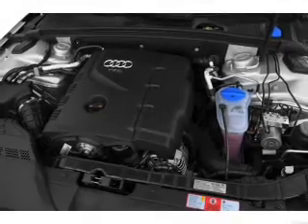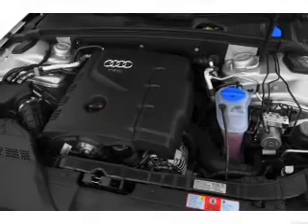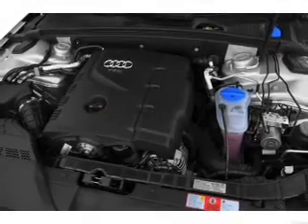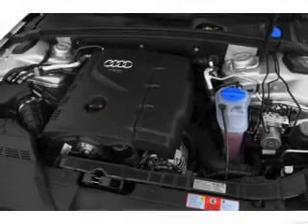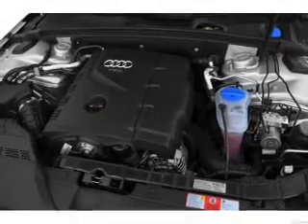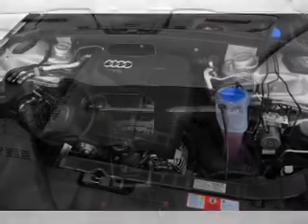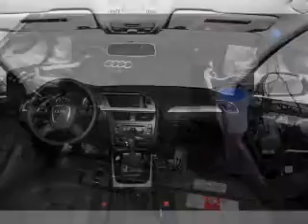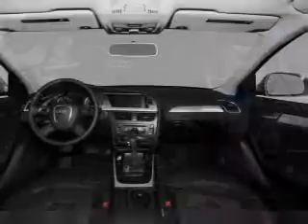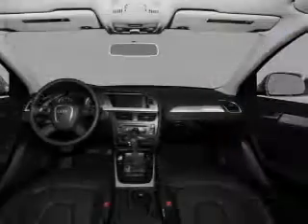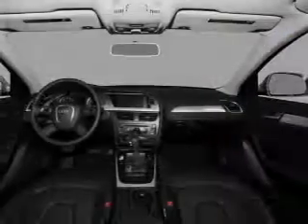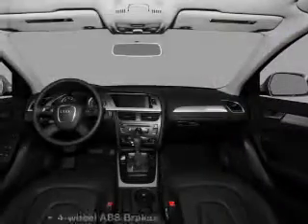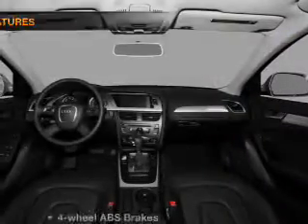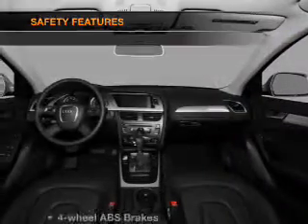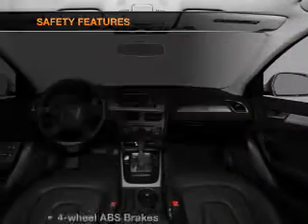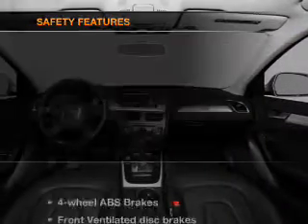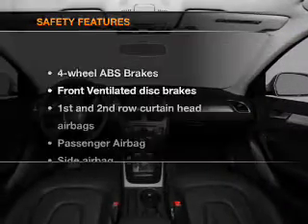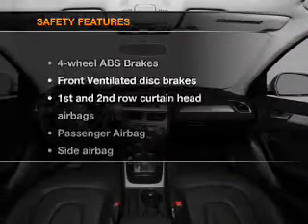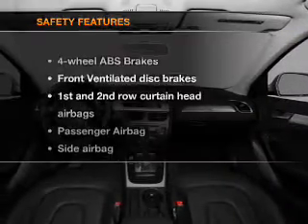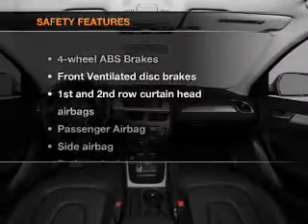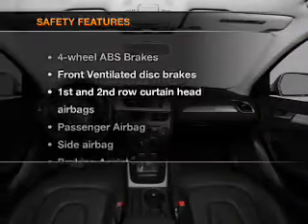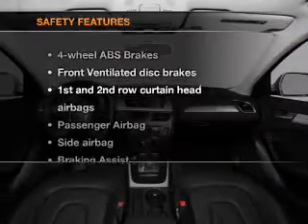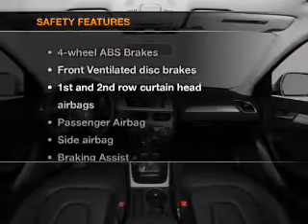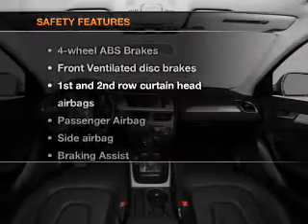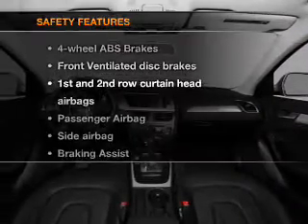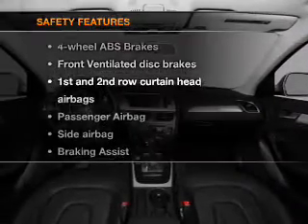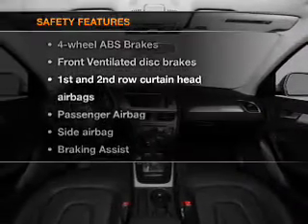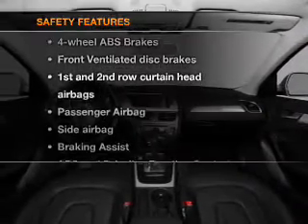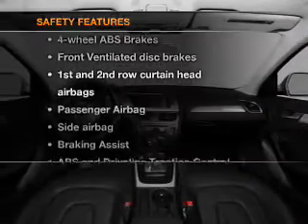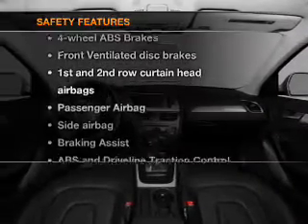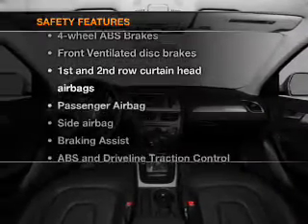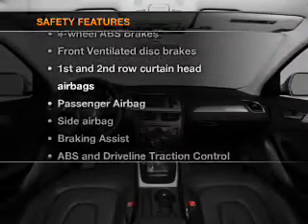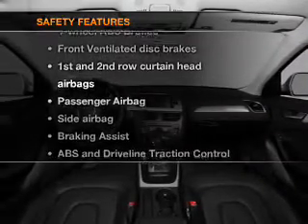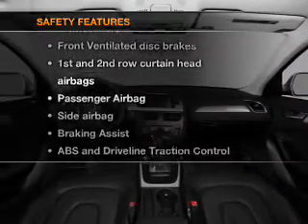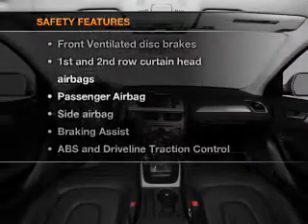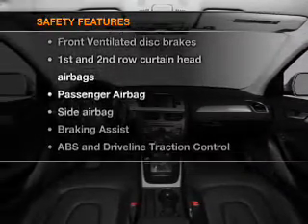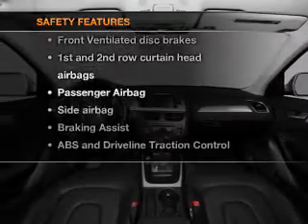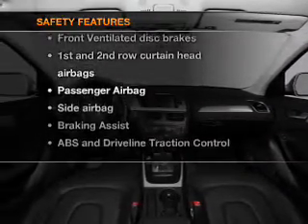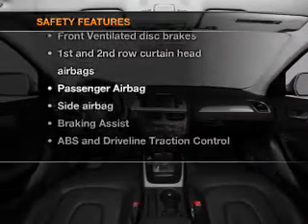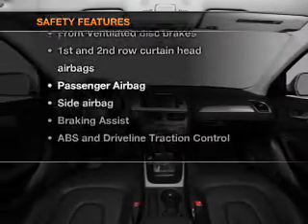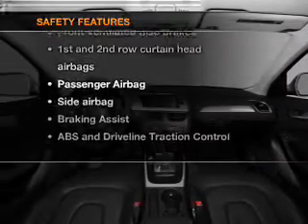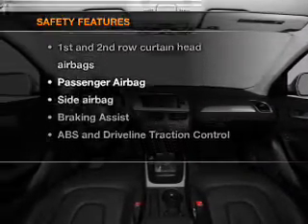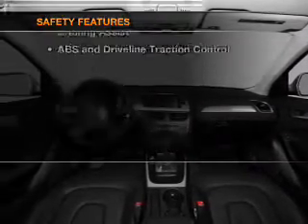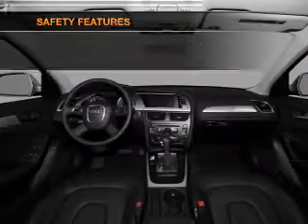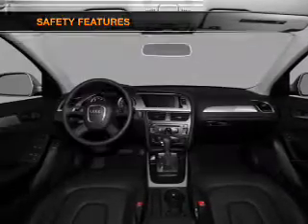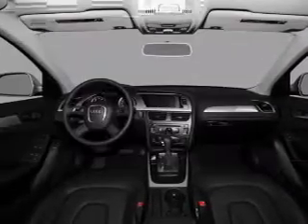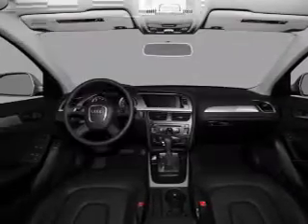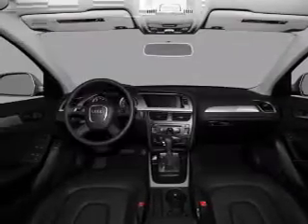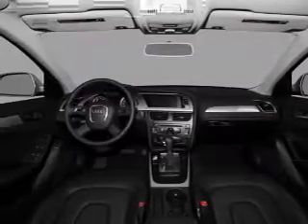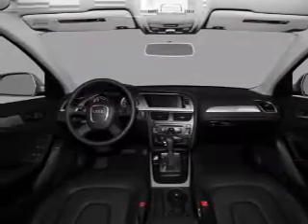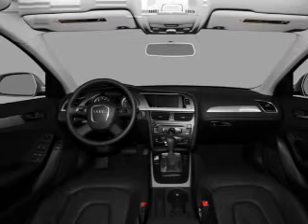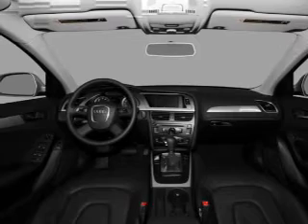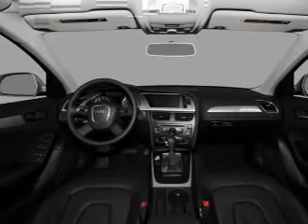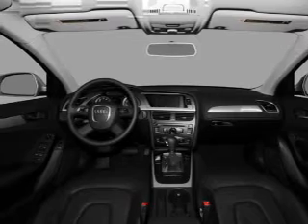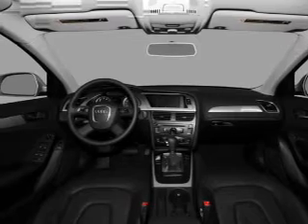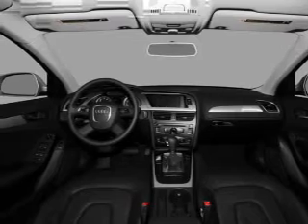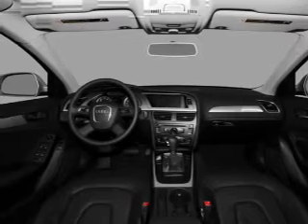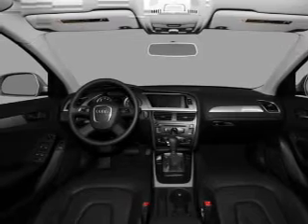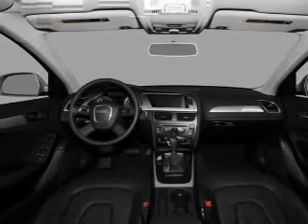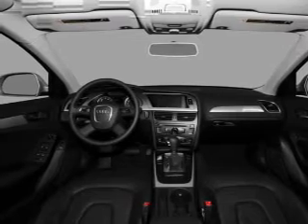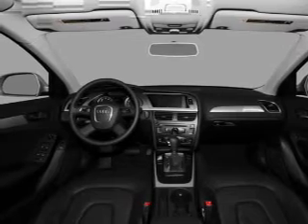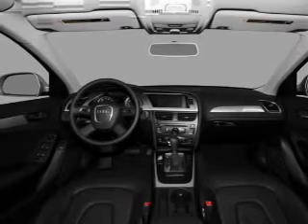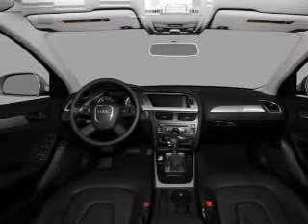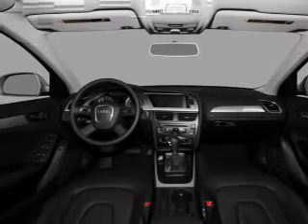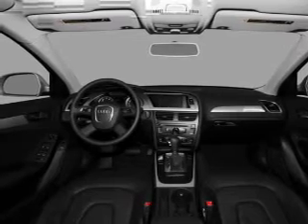An AM FM stereo with multi-disc CD player and satellite radio. And for your peace of mind, the following safety equipment is included: front ventilated disc brakes.